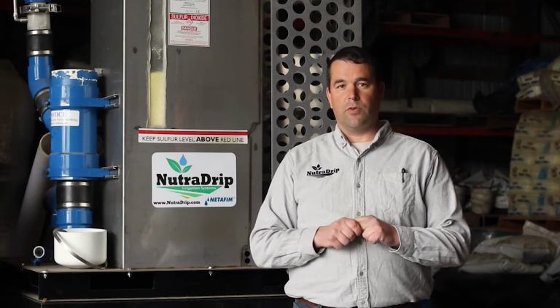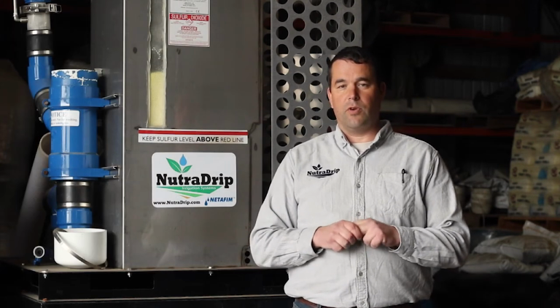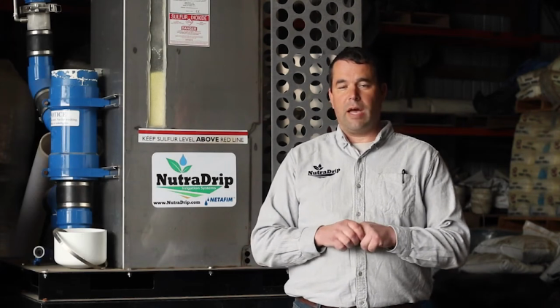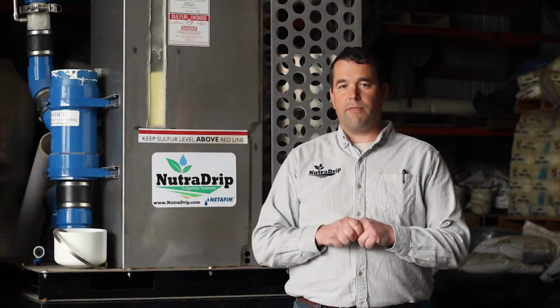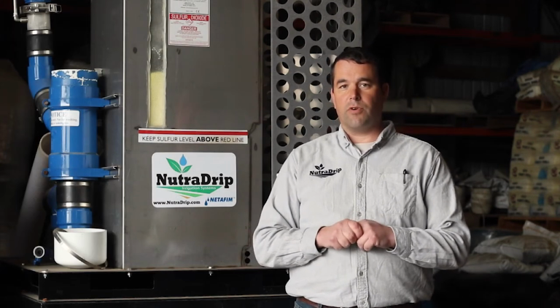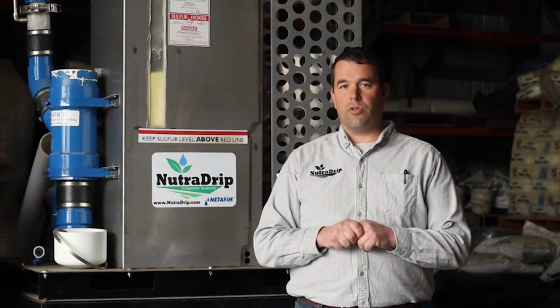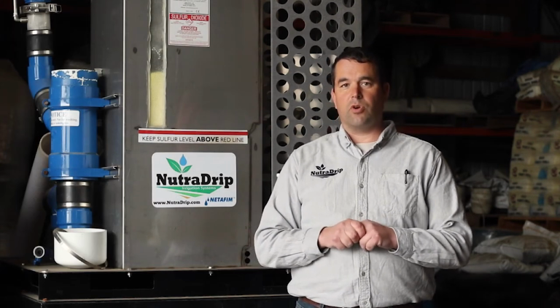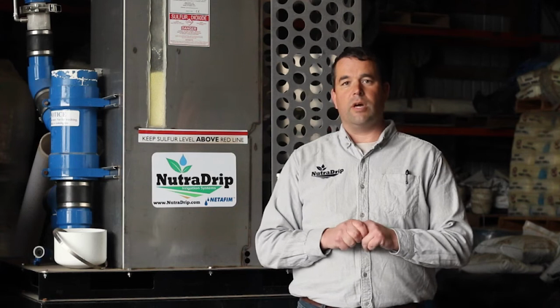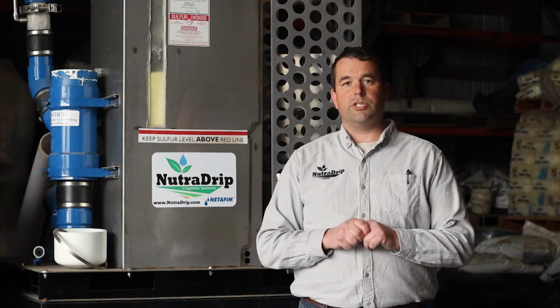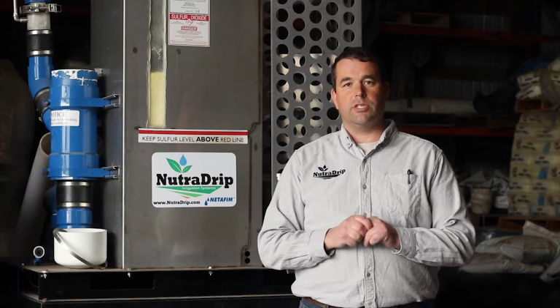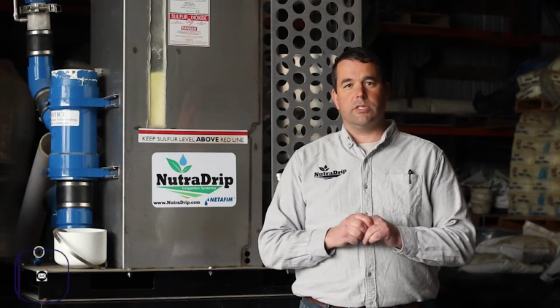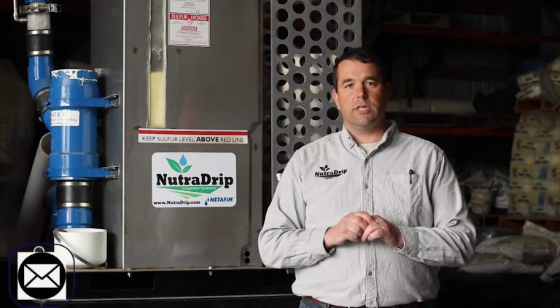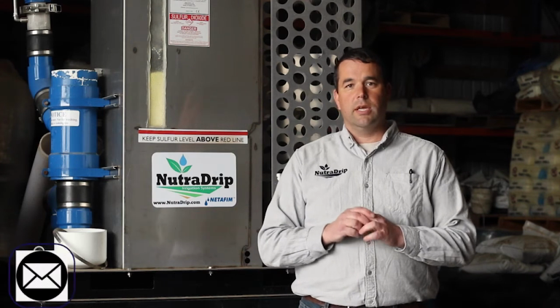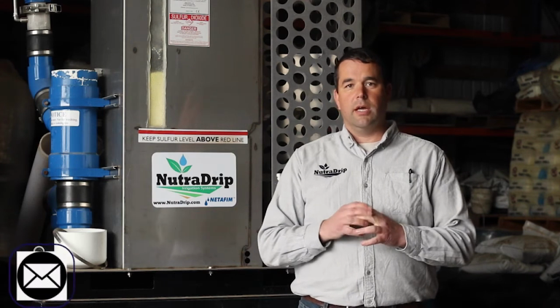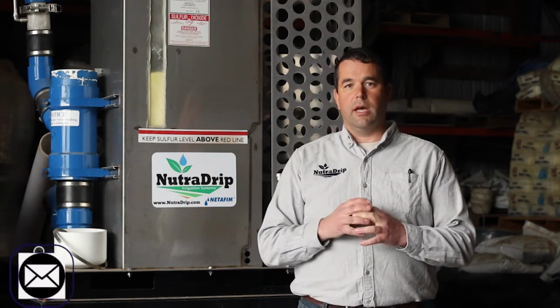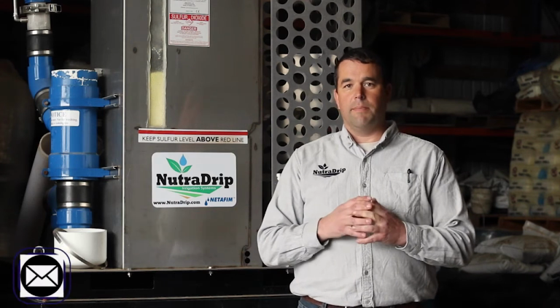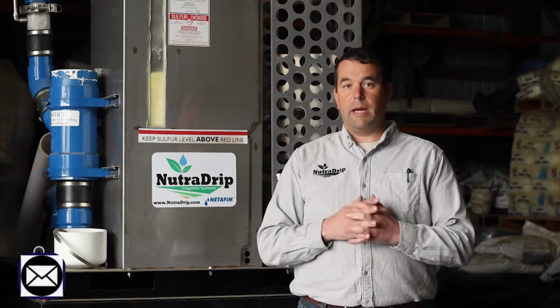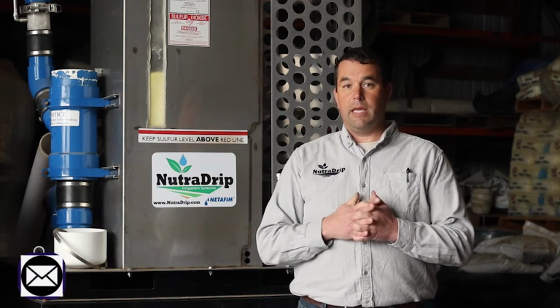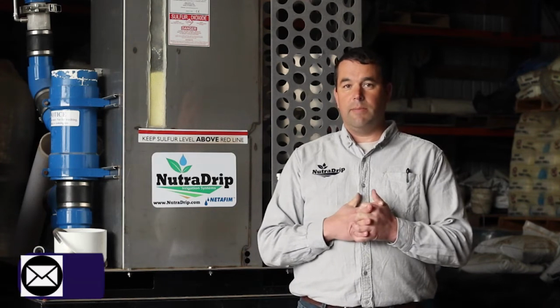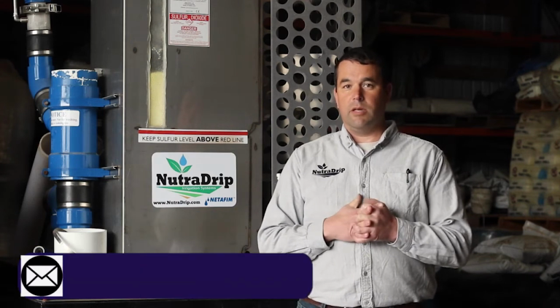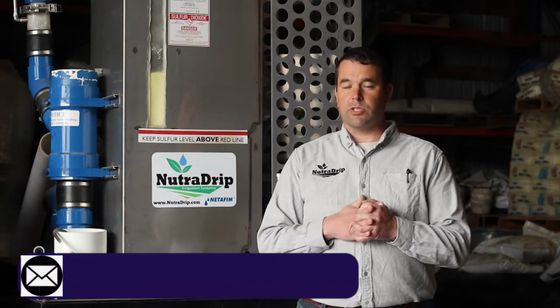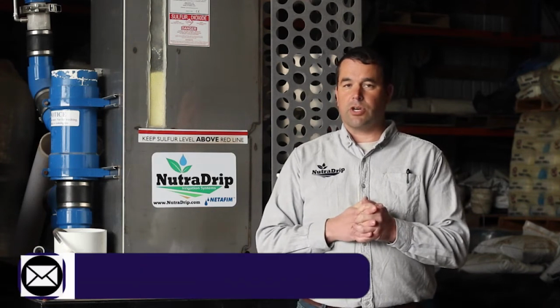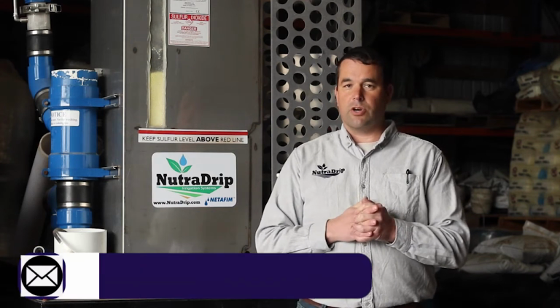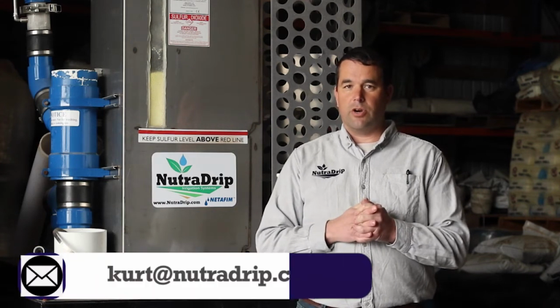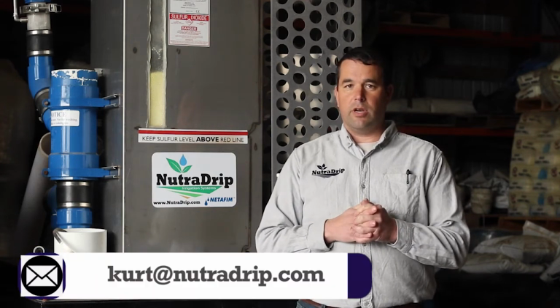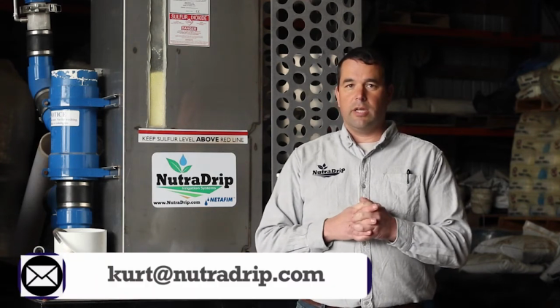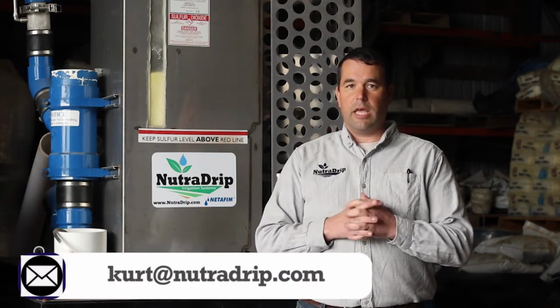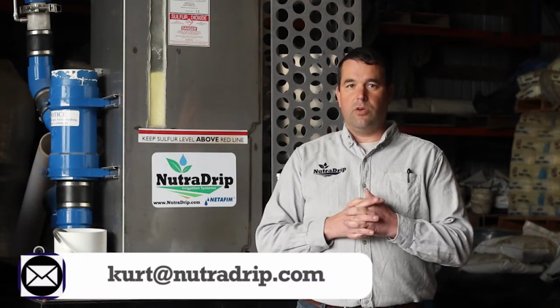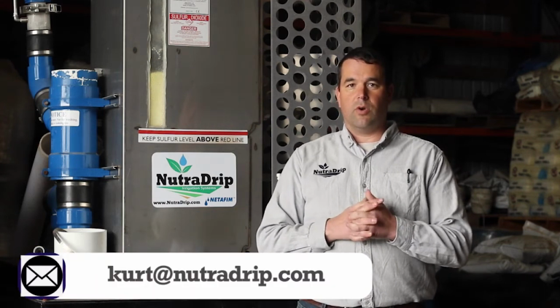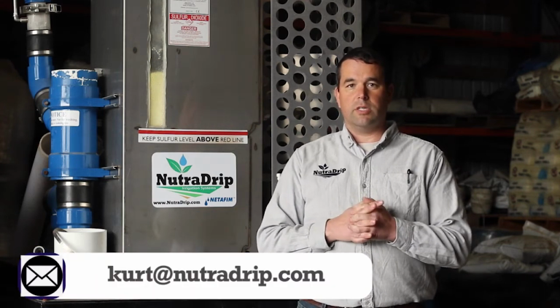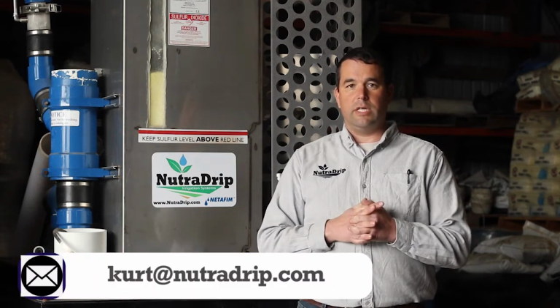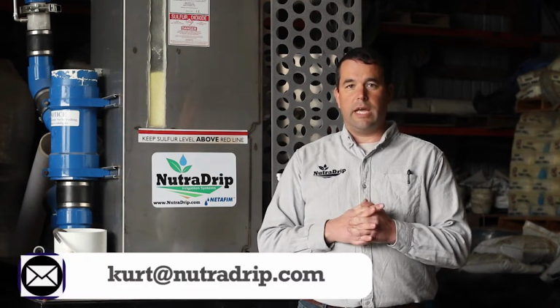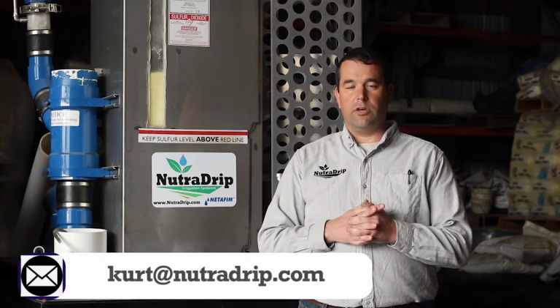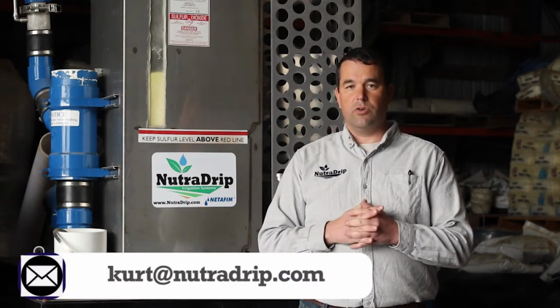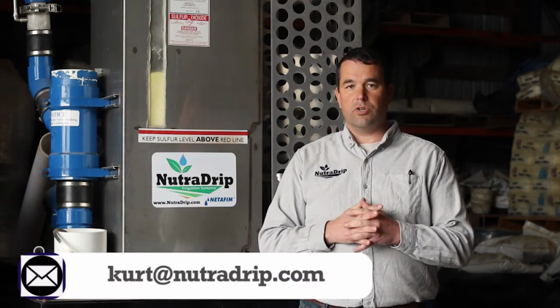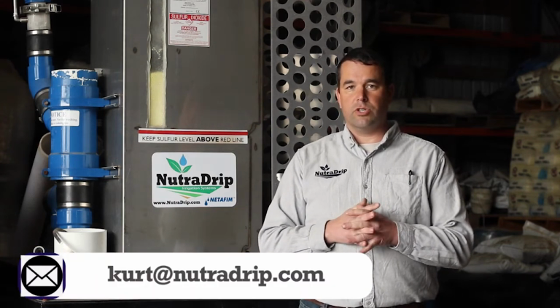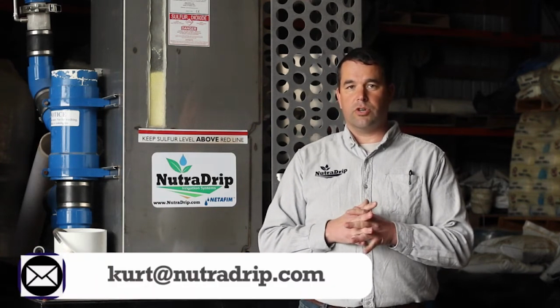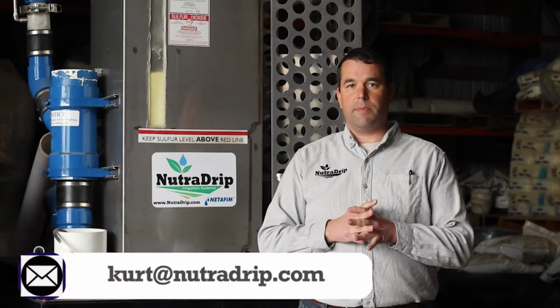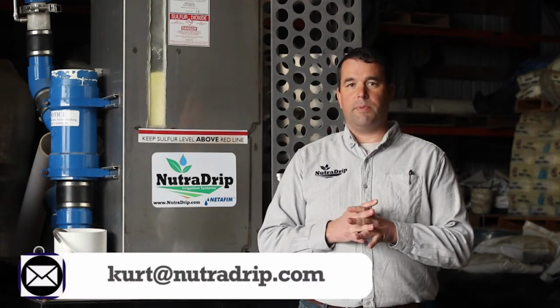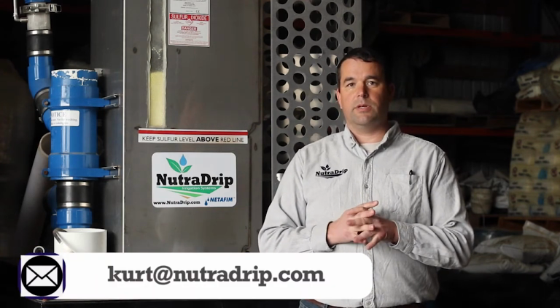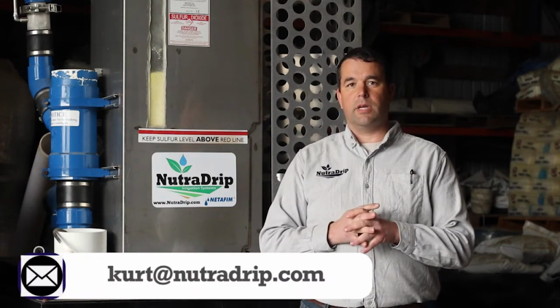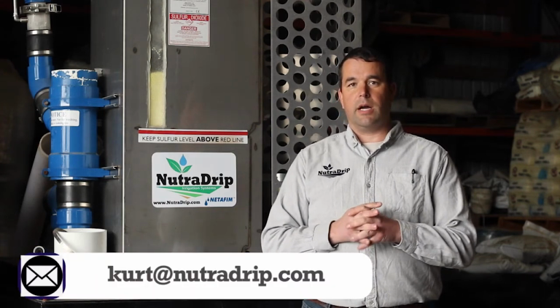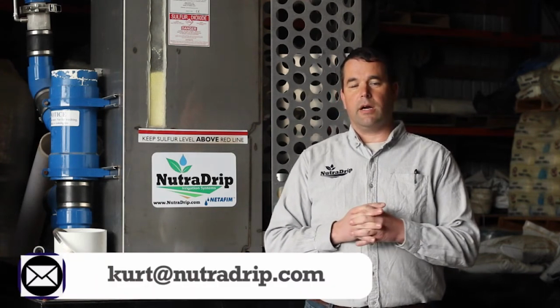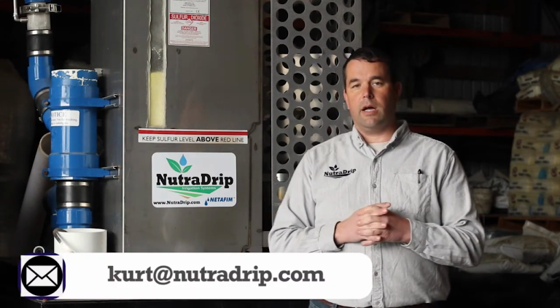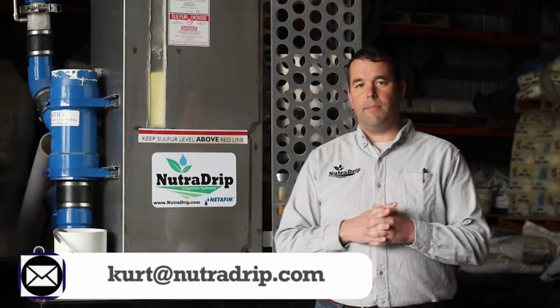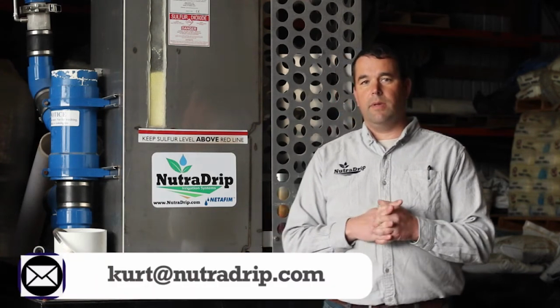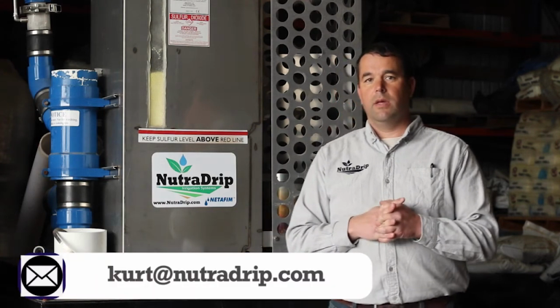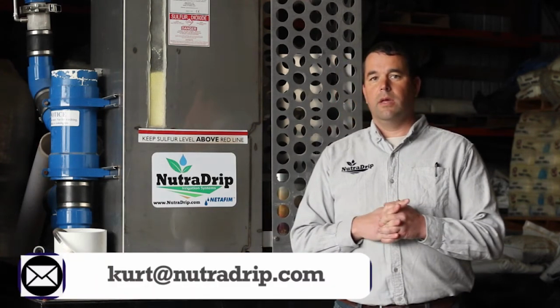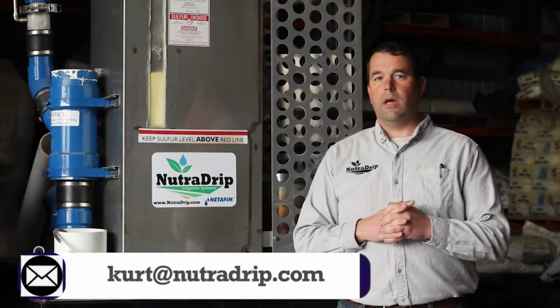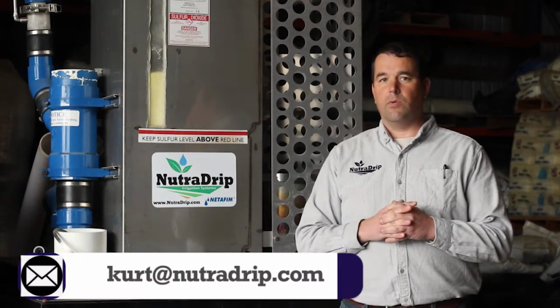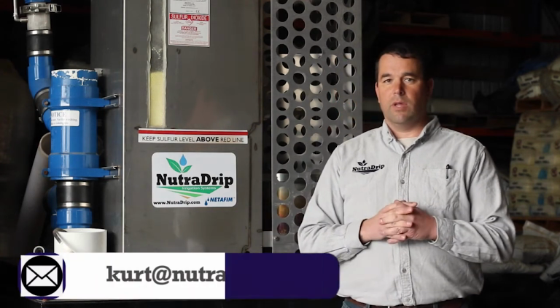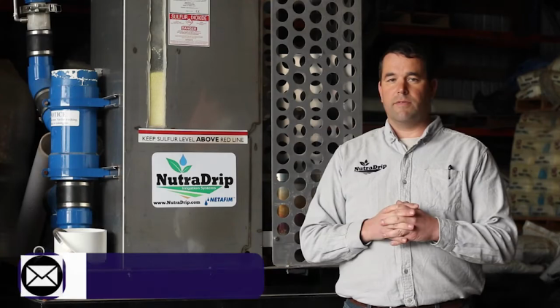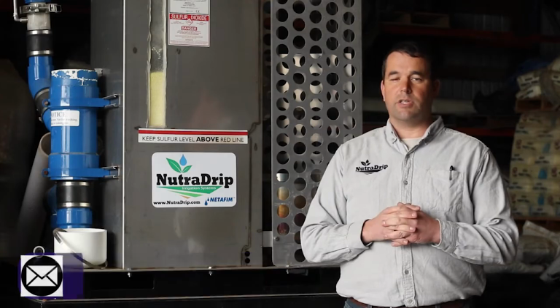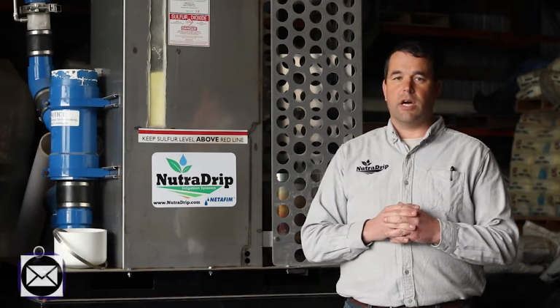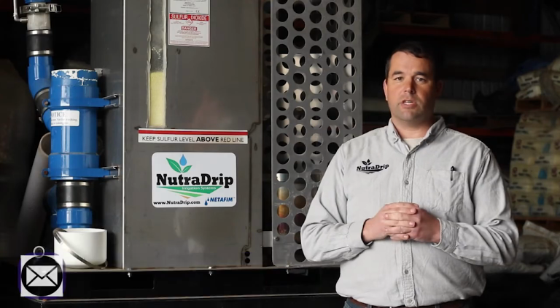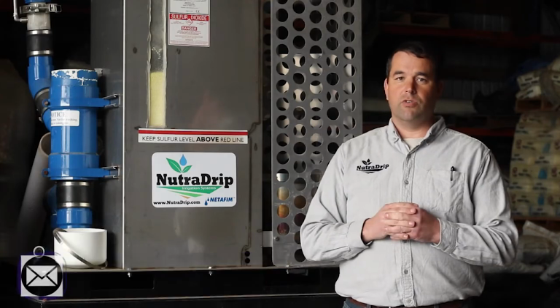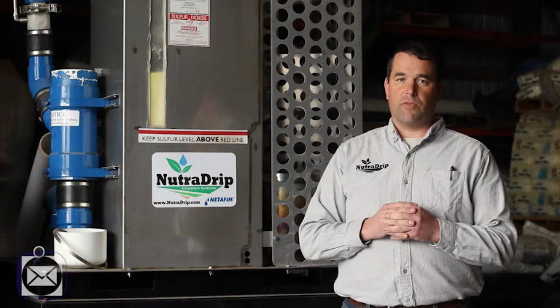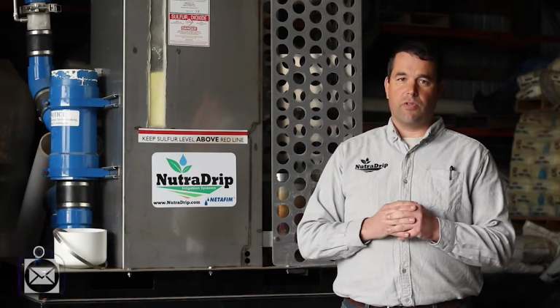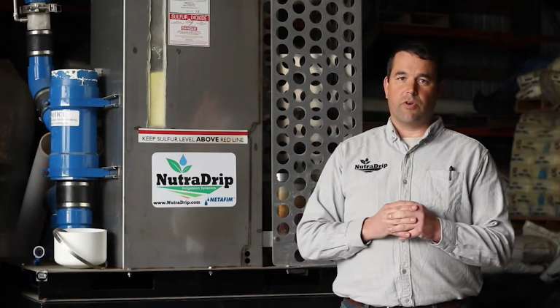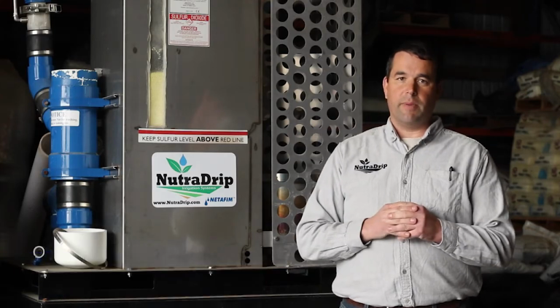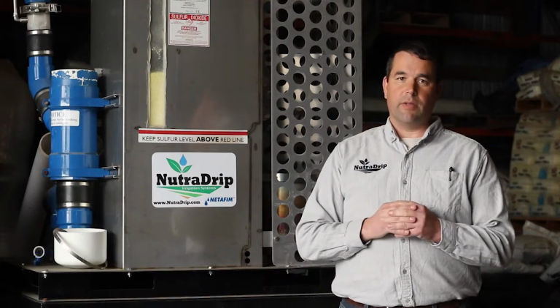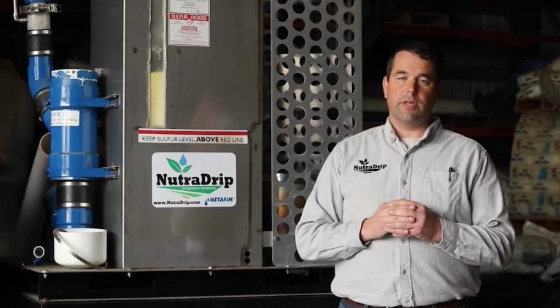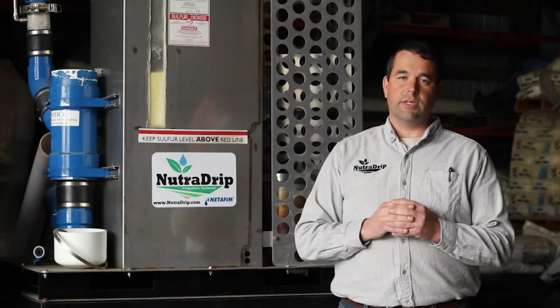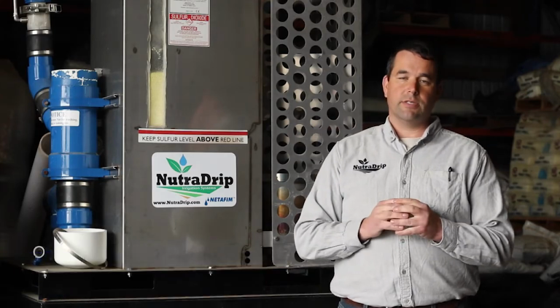If you have further questions, my email is Kurt — K-U-R-T — at NutriDrip.com. I would love to talk to you further about this.